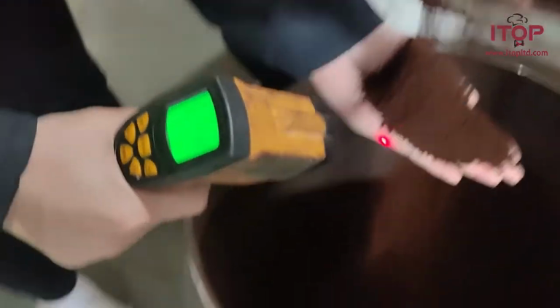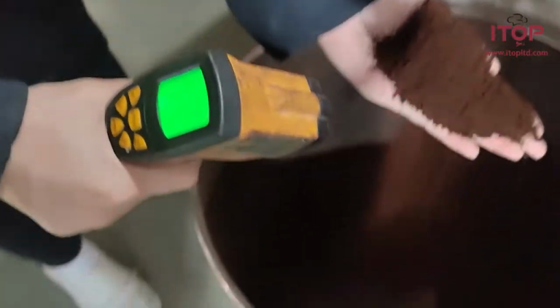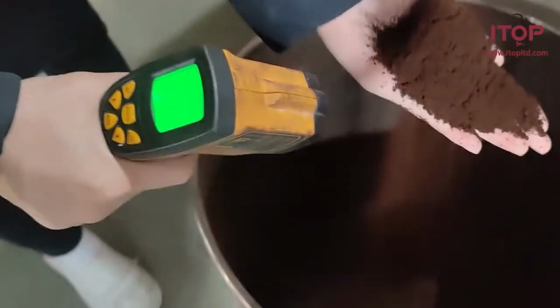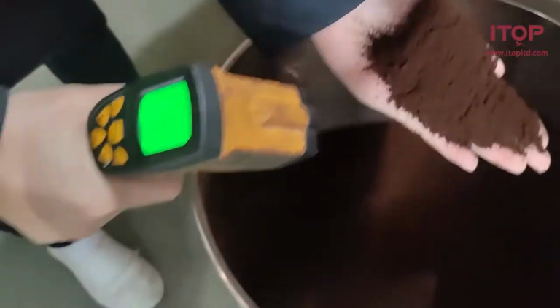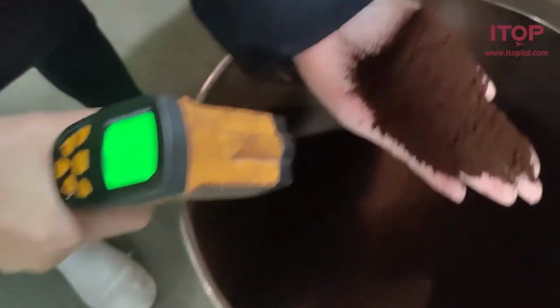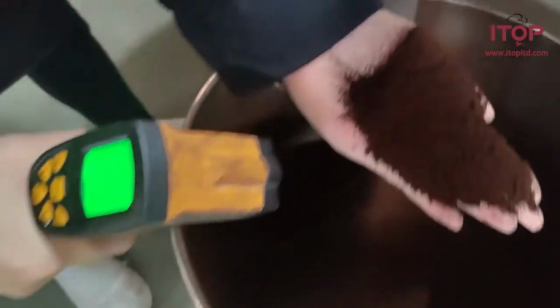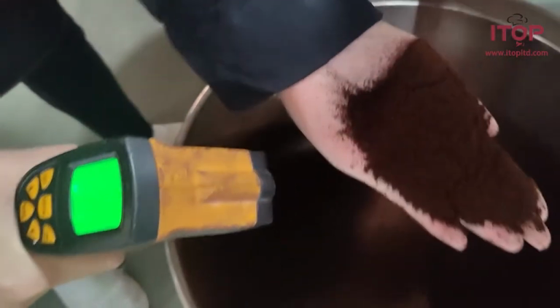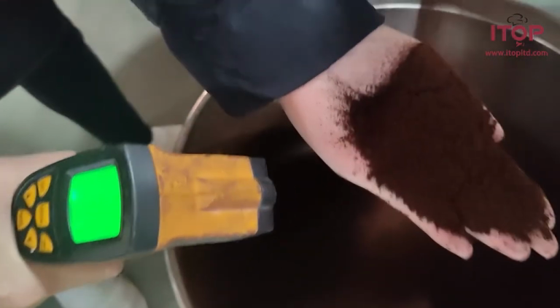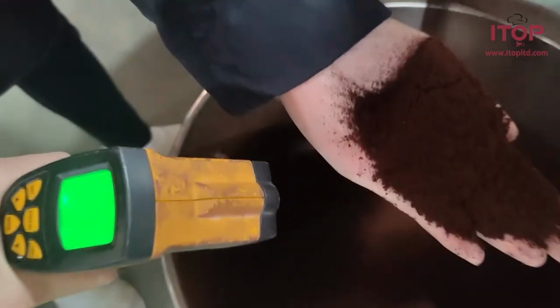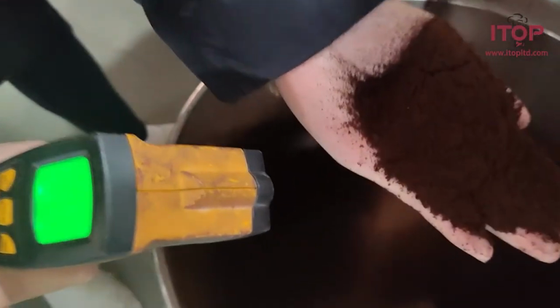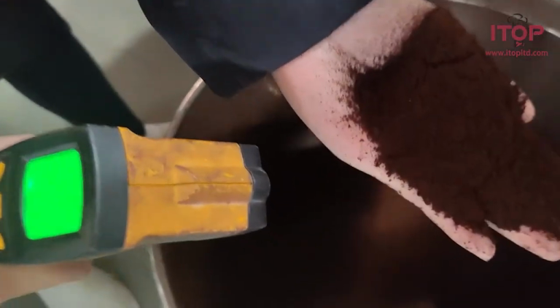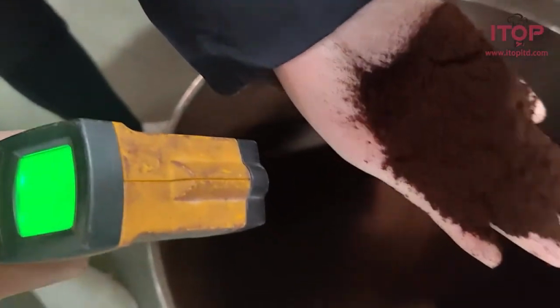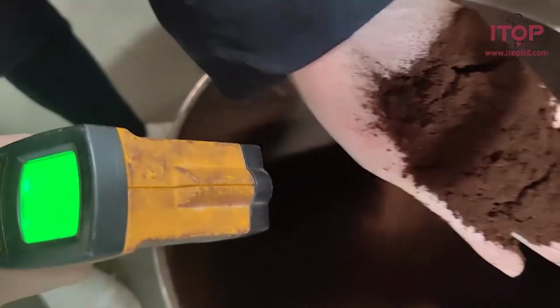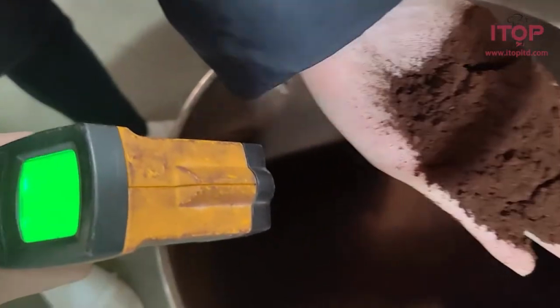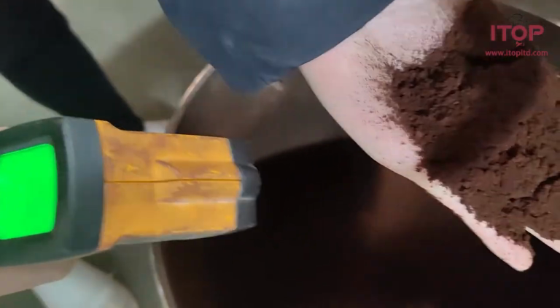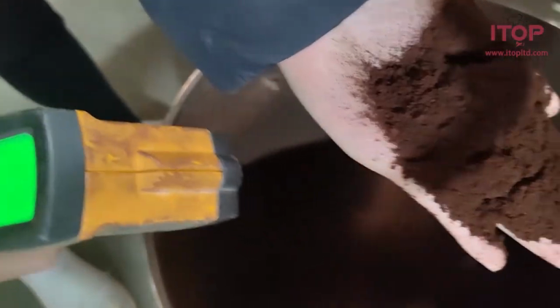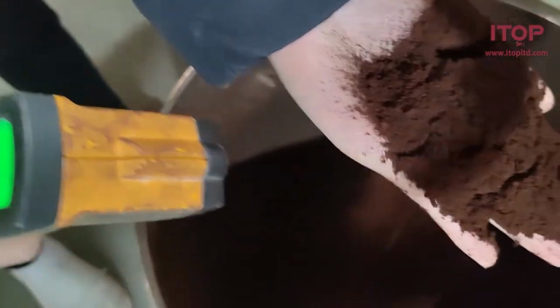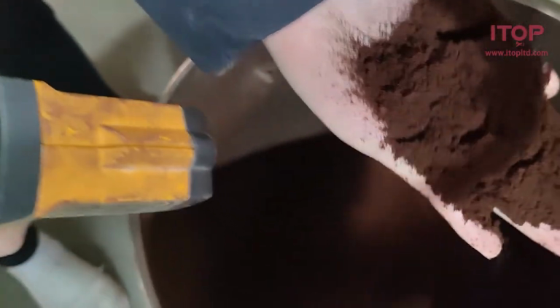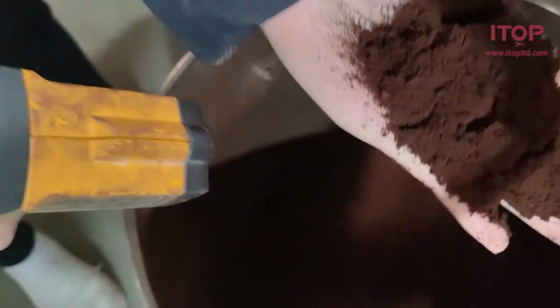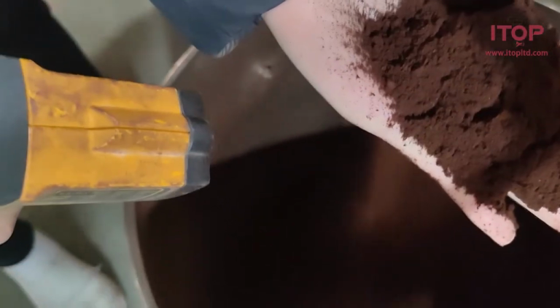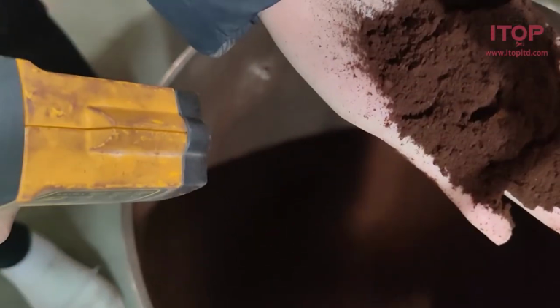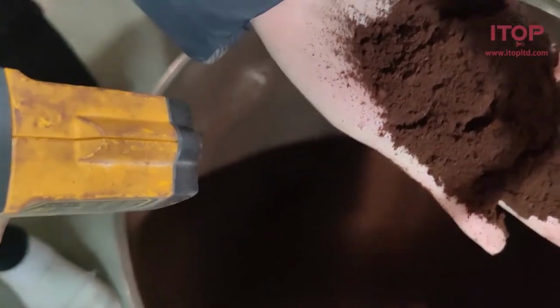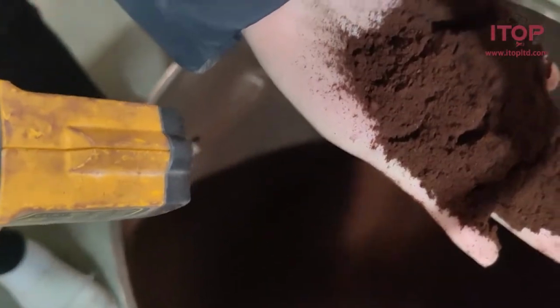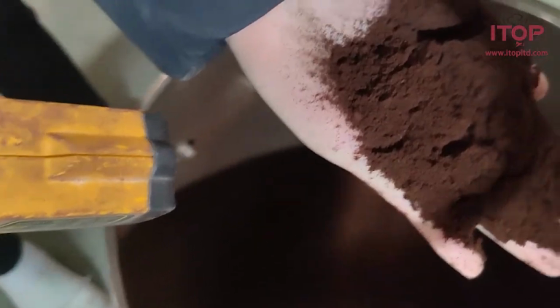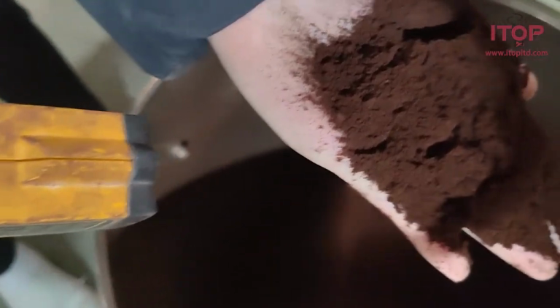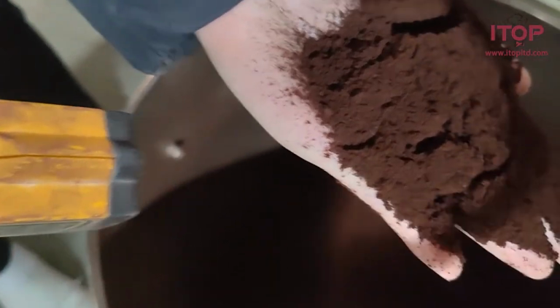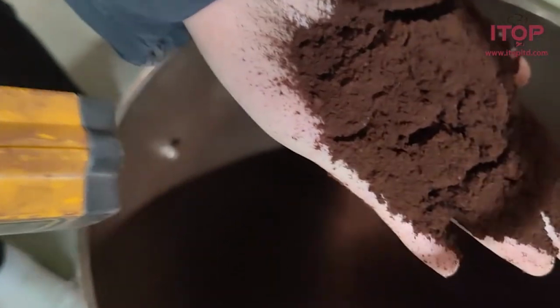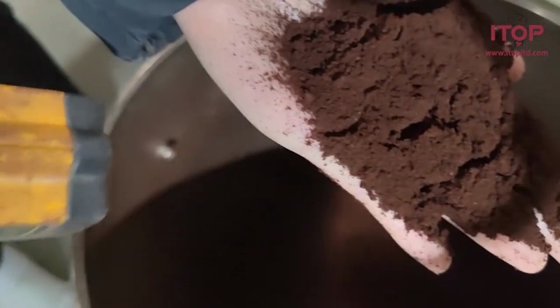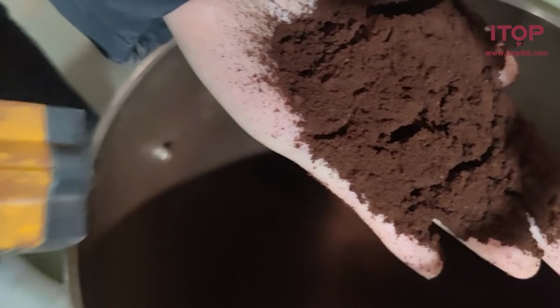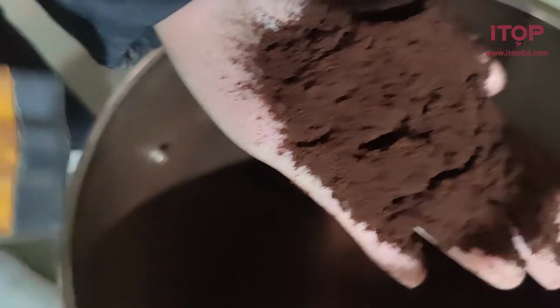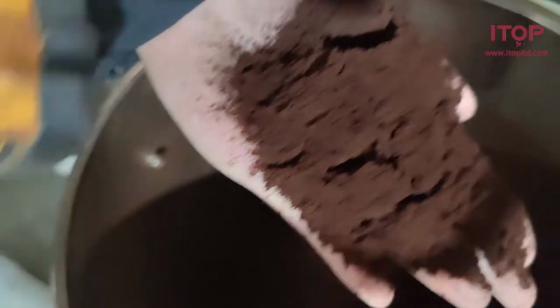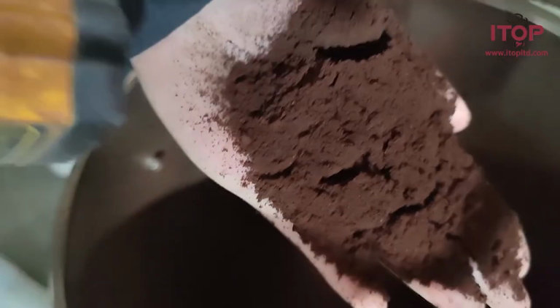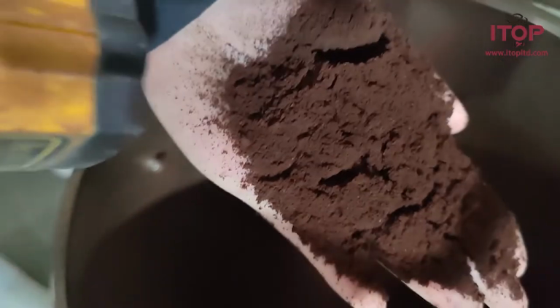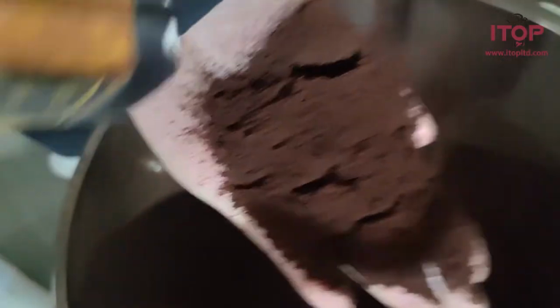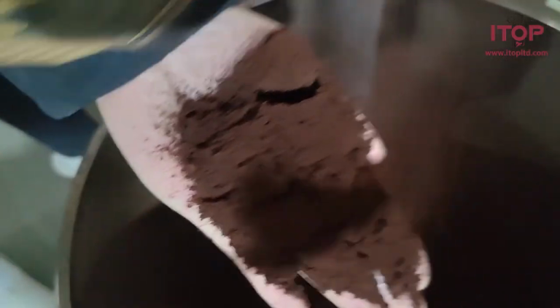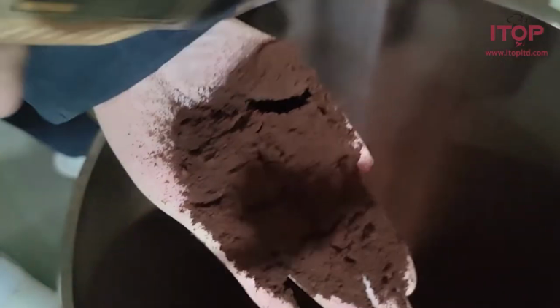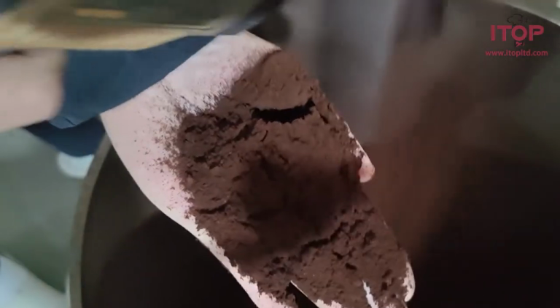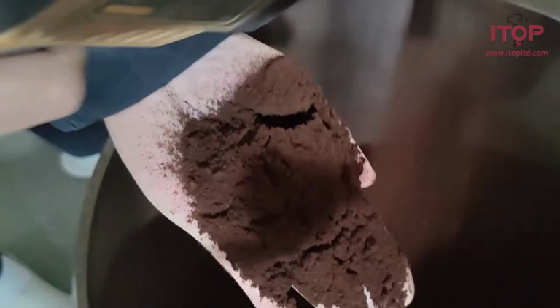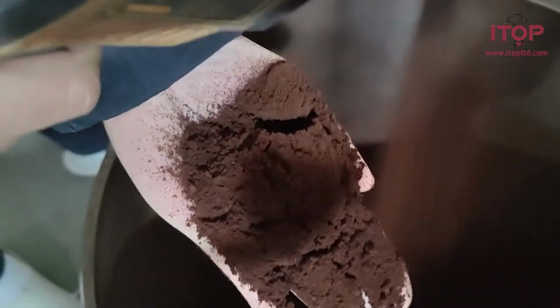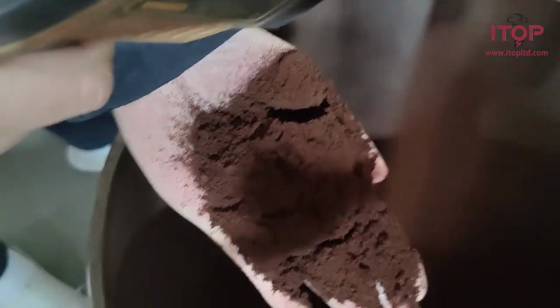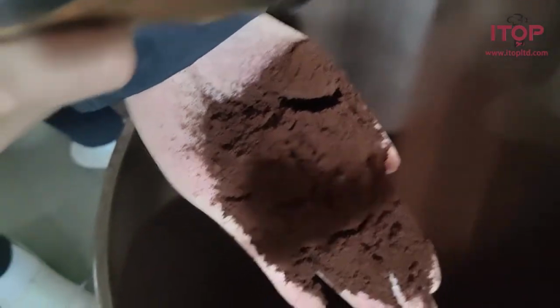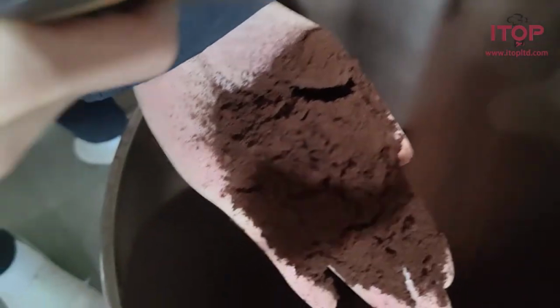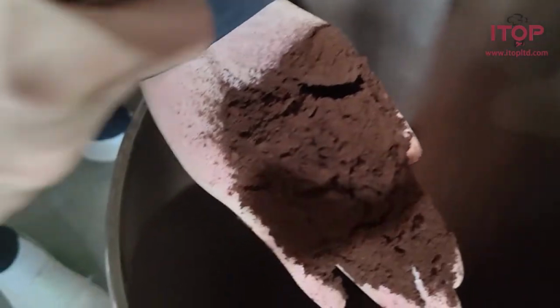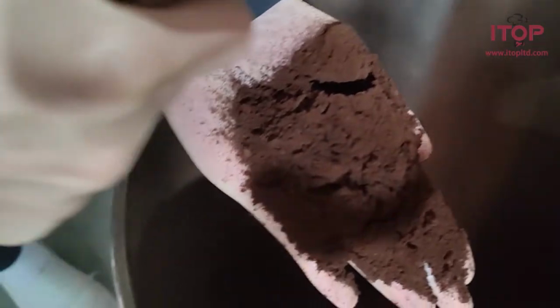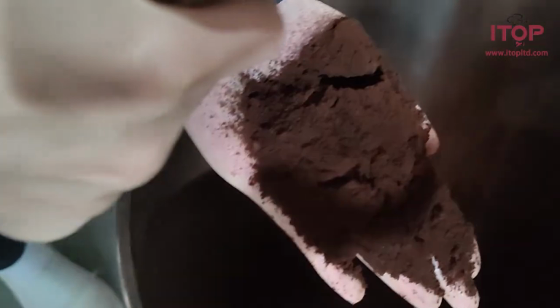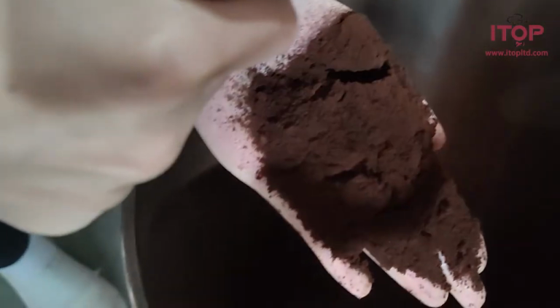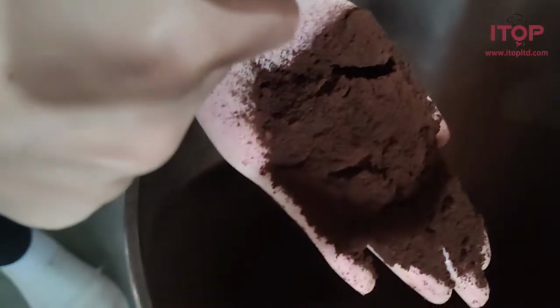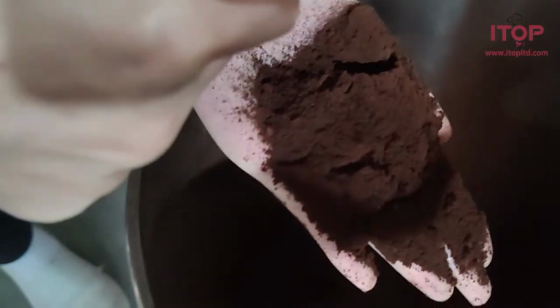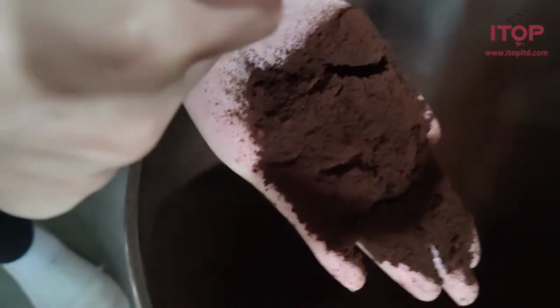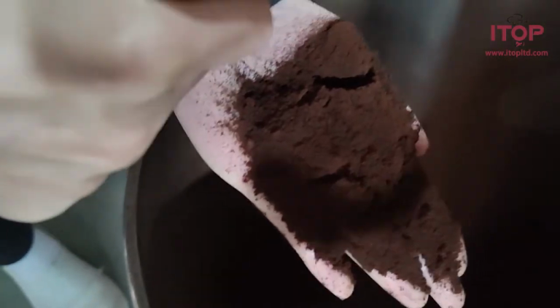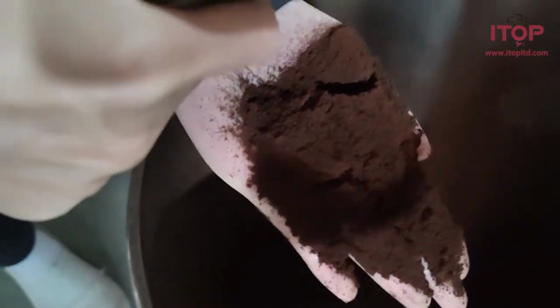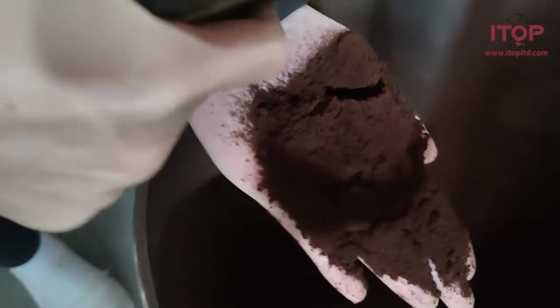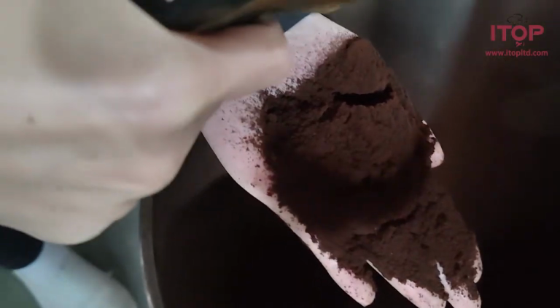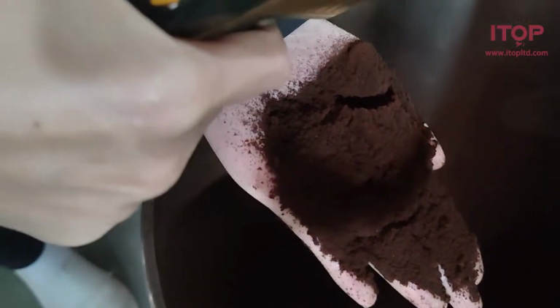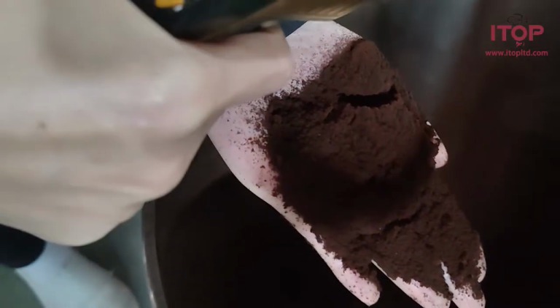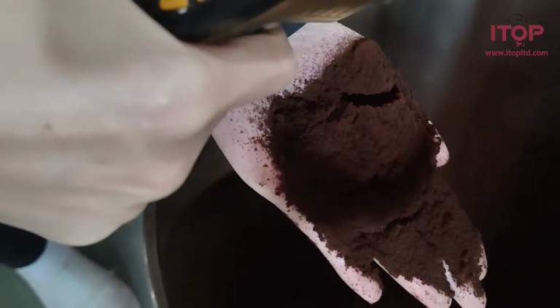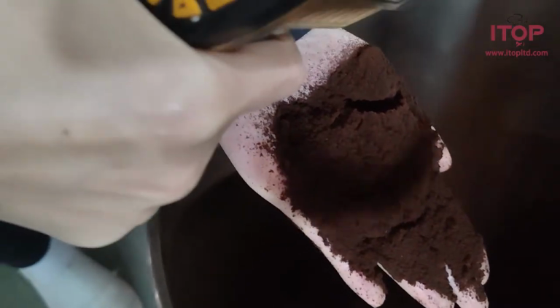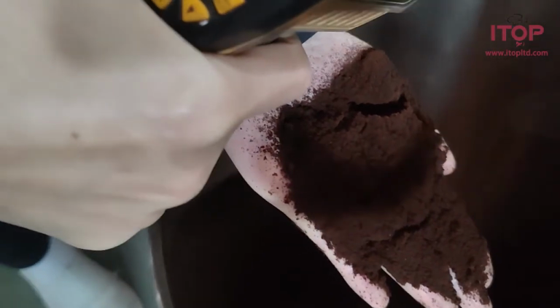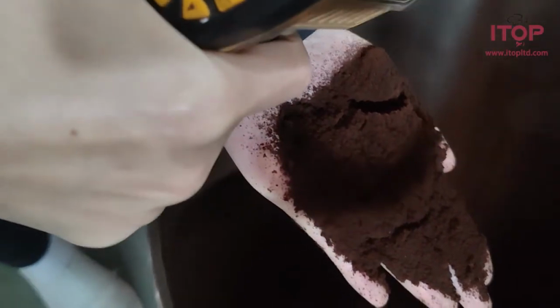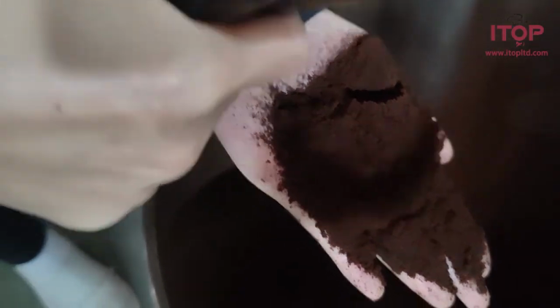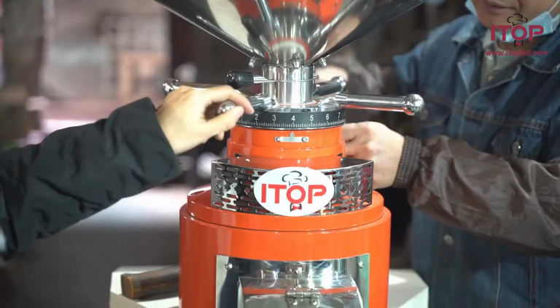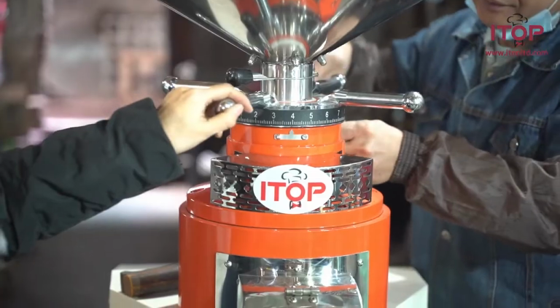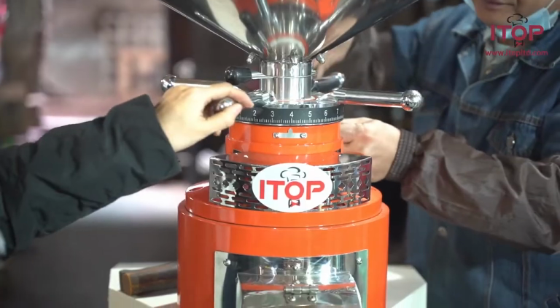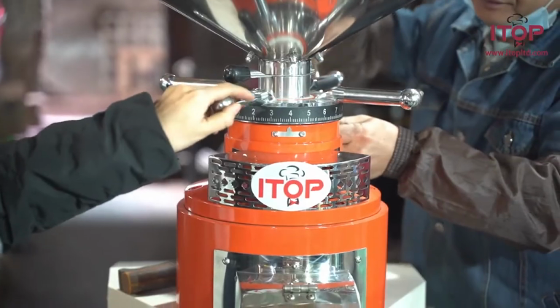Please look at these coffee powders — they are very fine. This is the finest coffee powder that this machine produces.